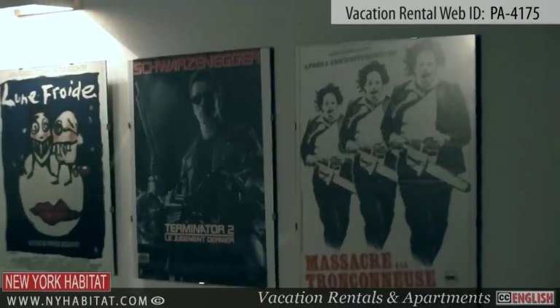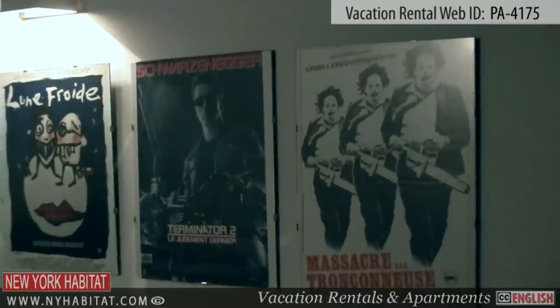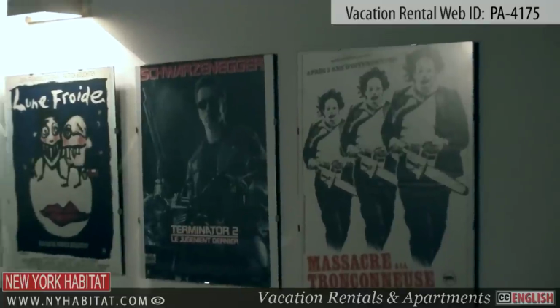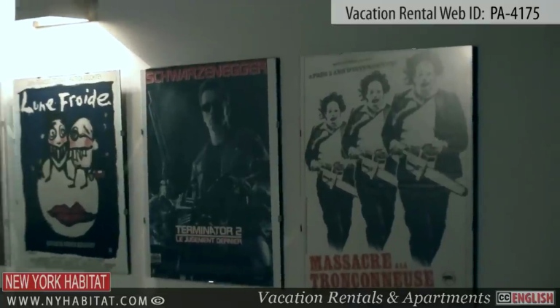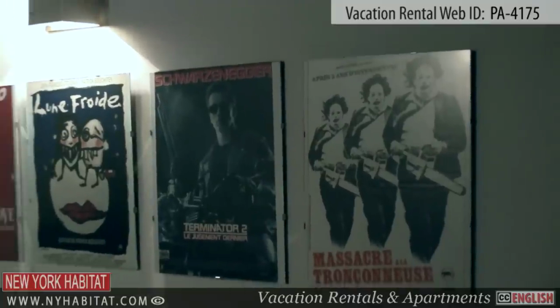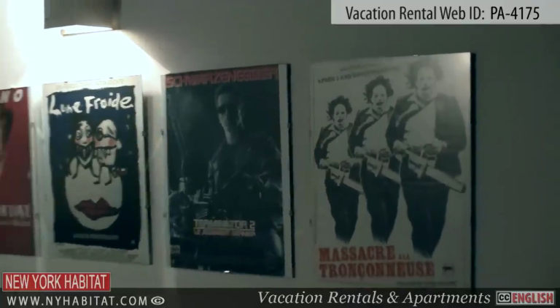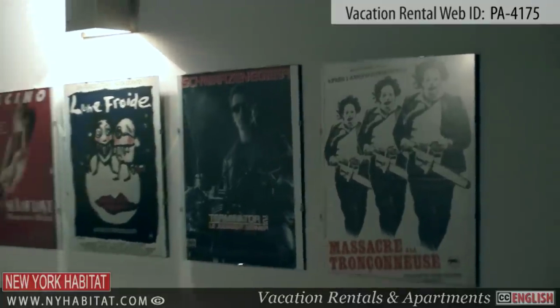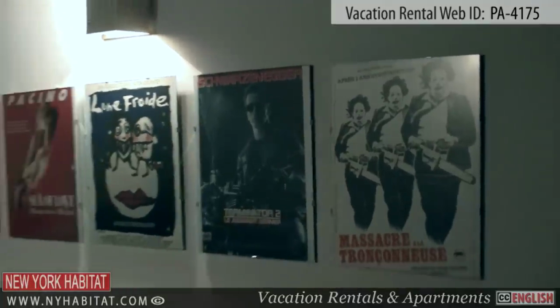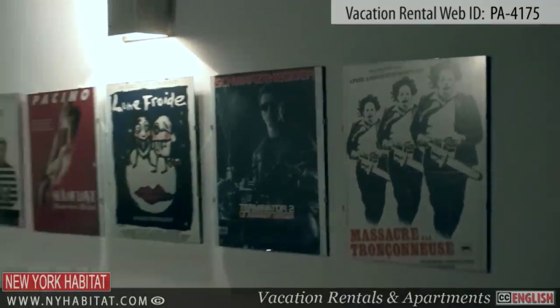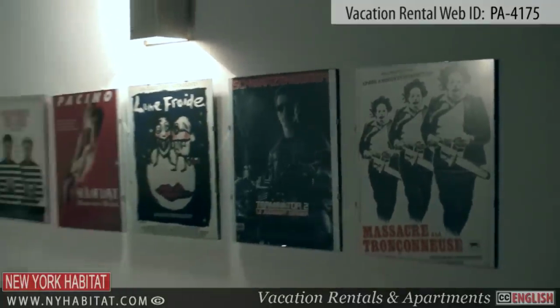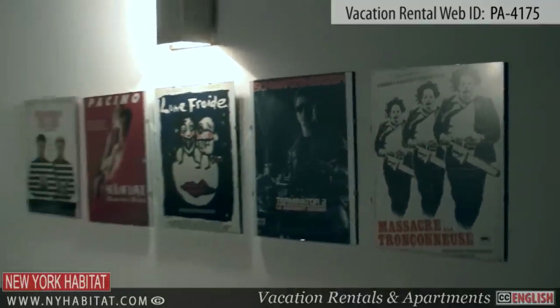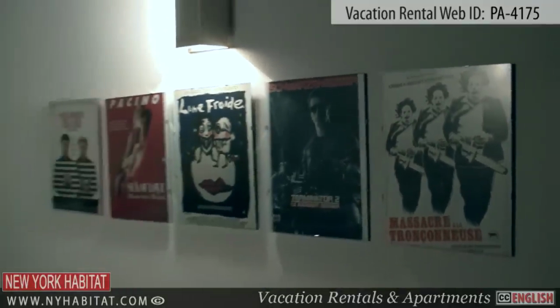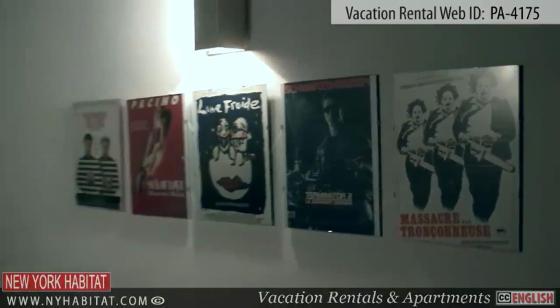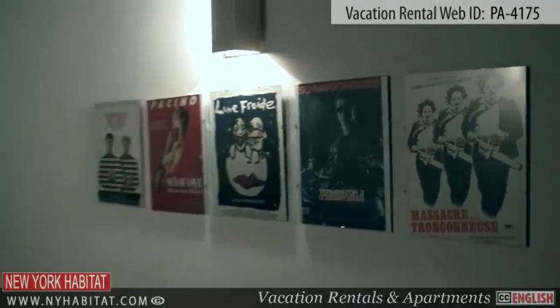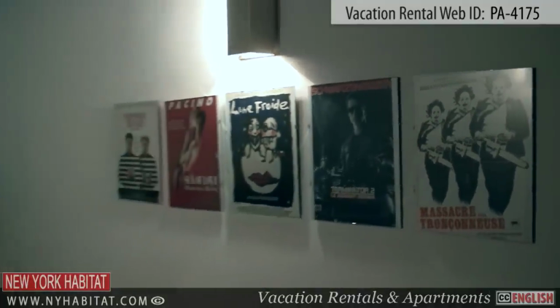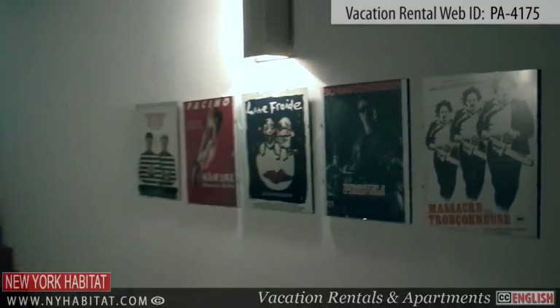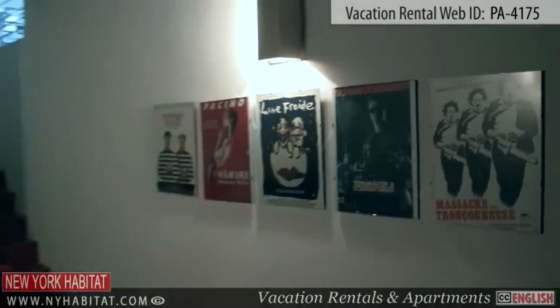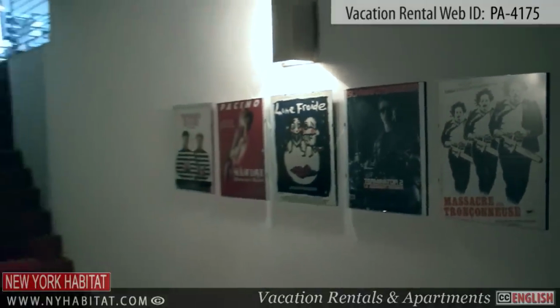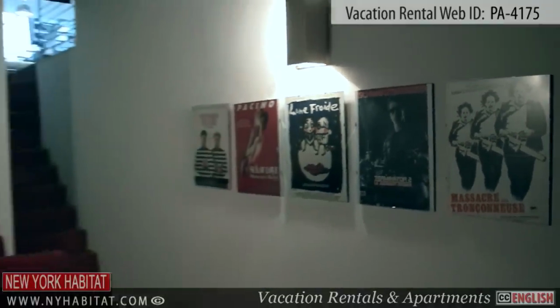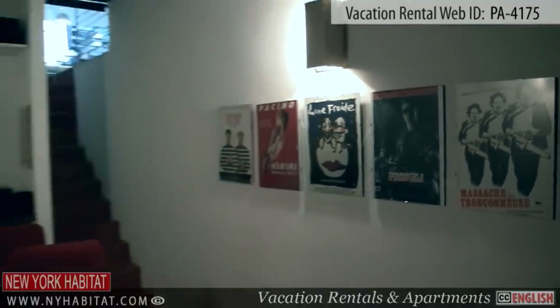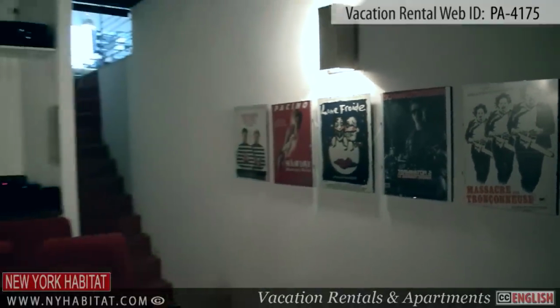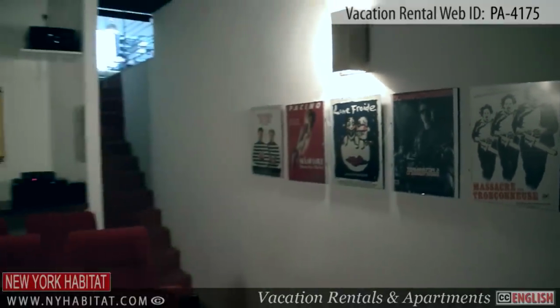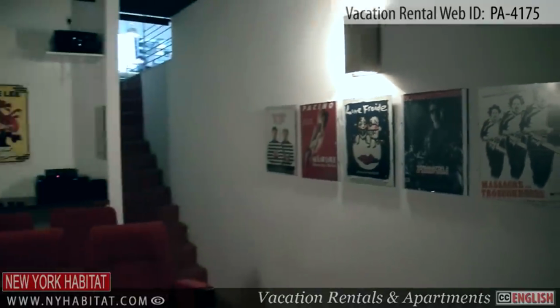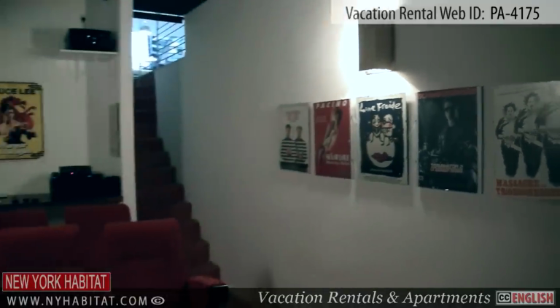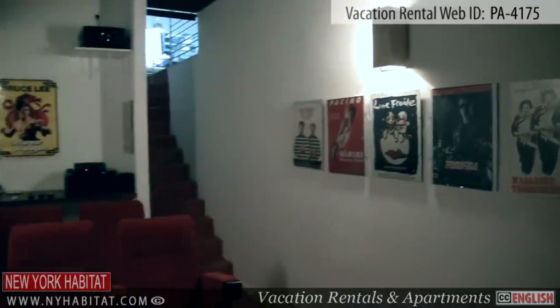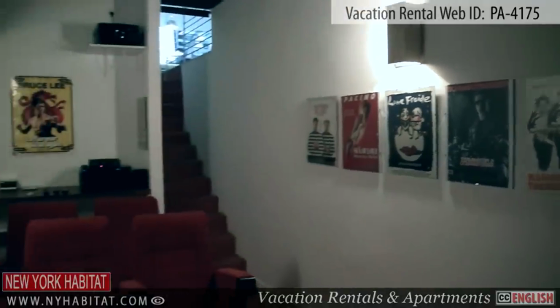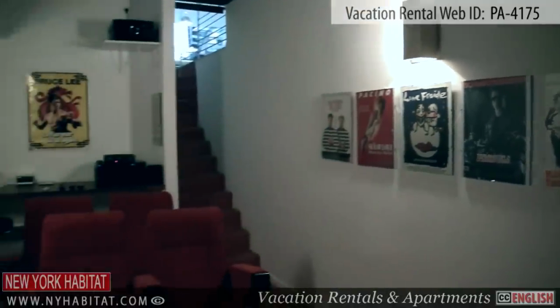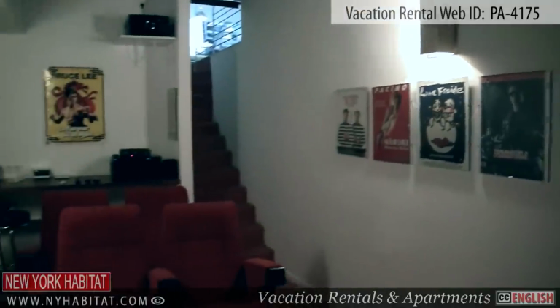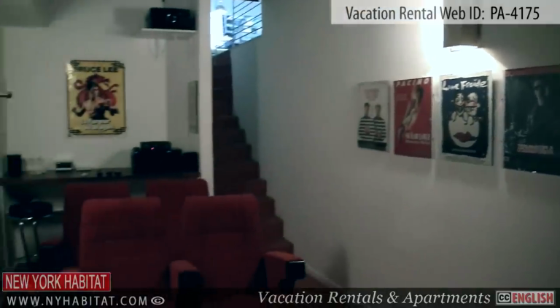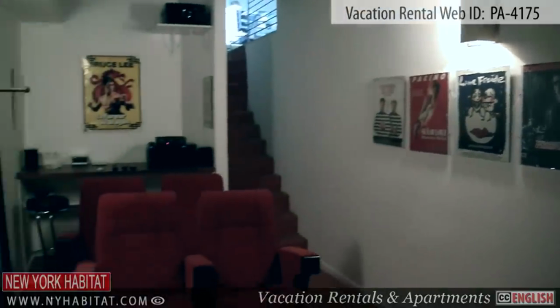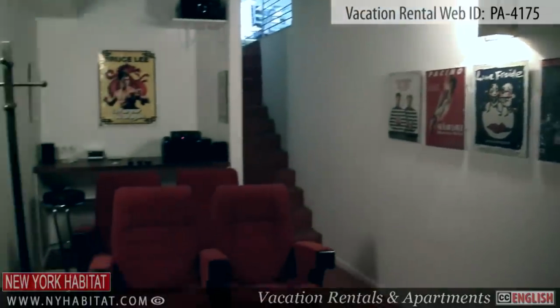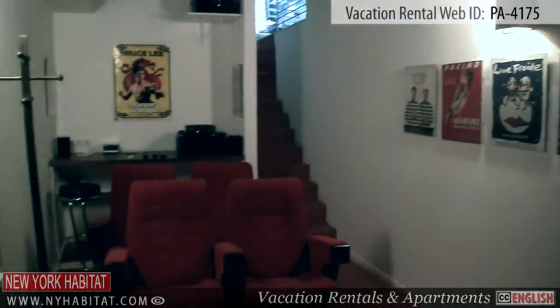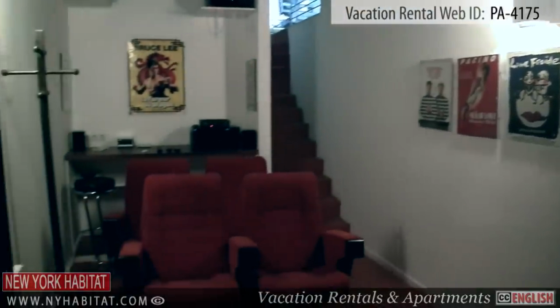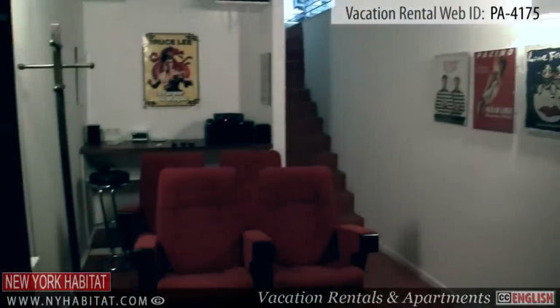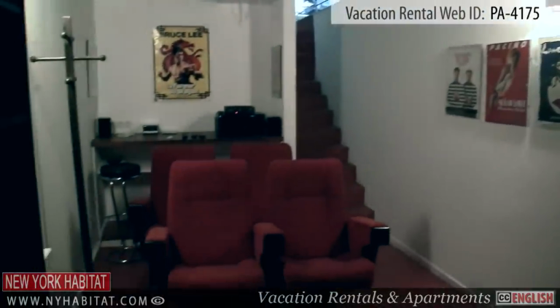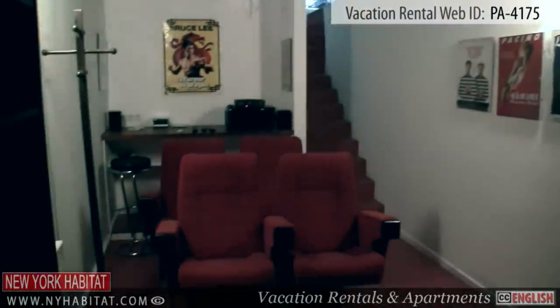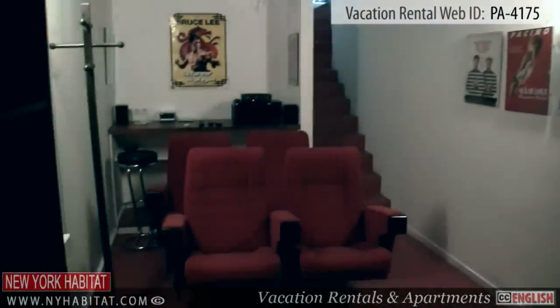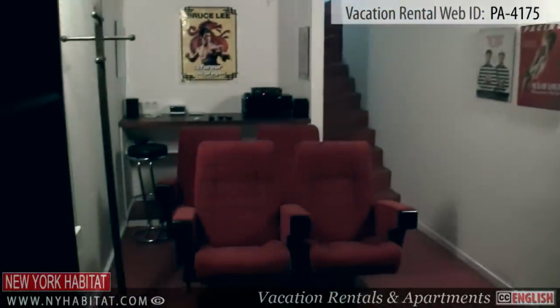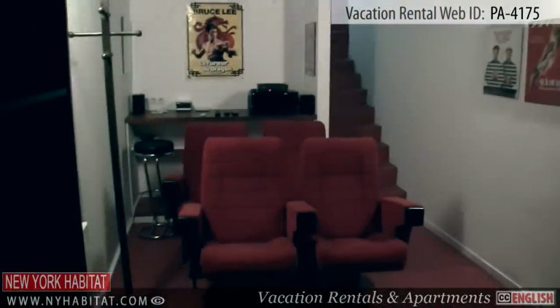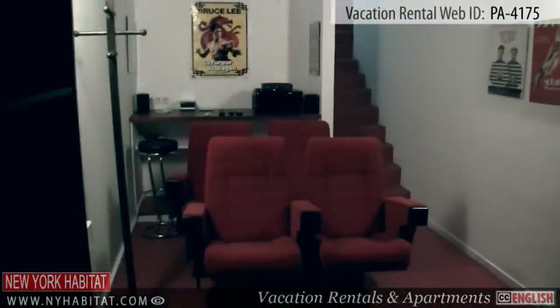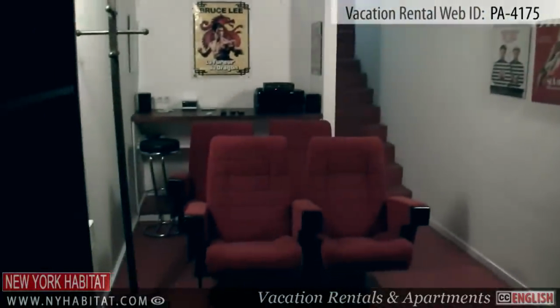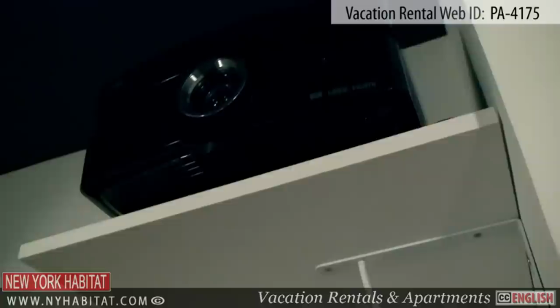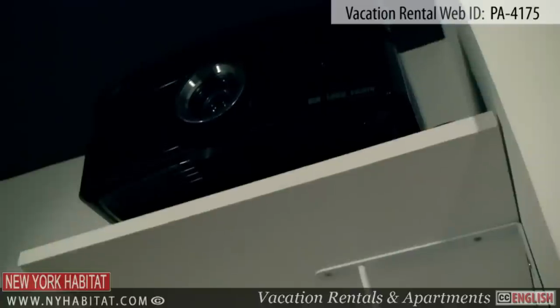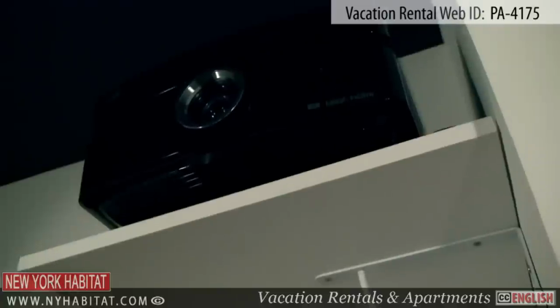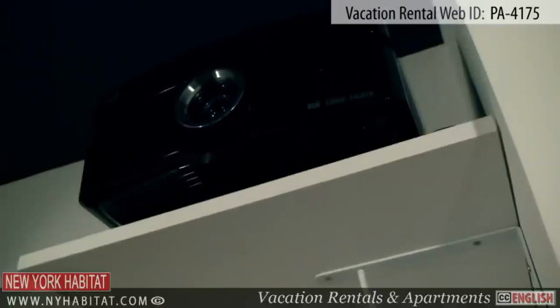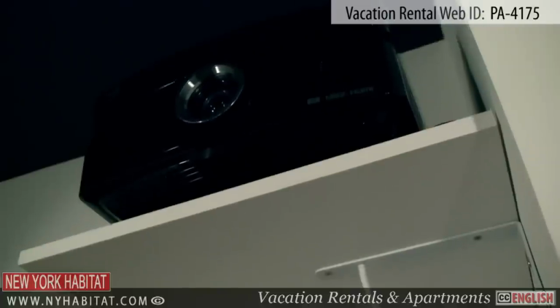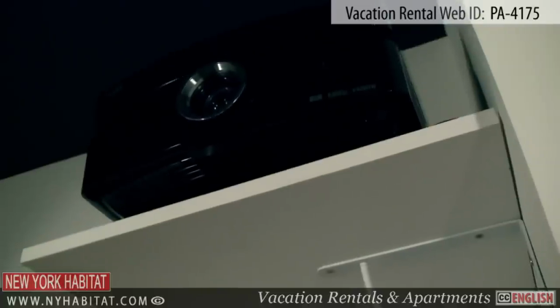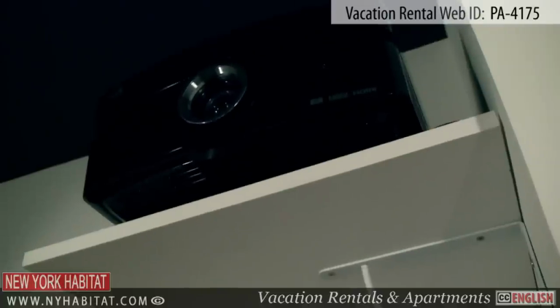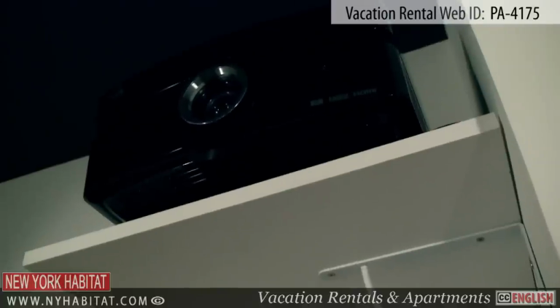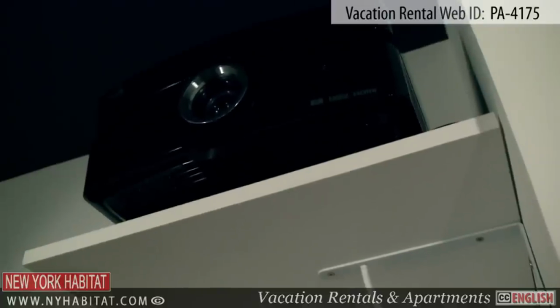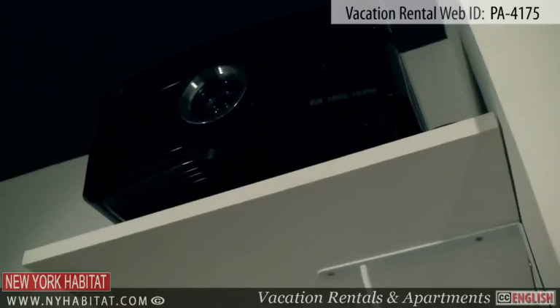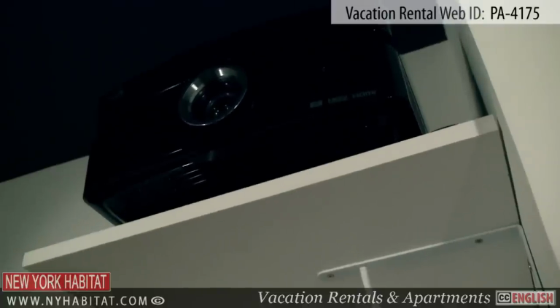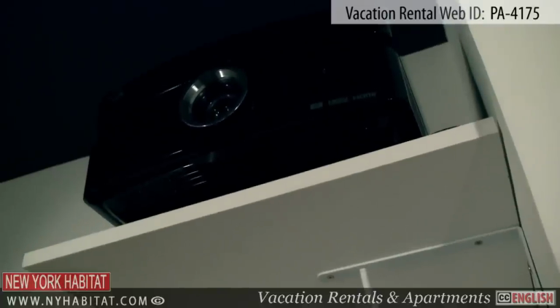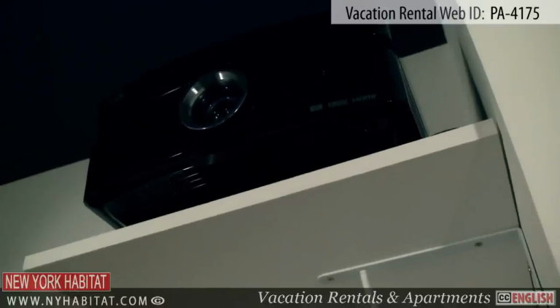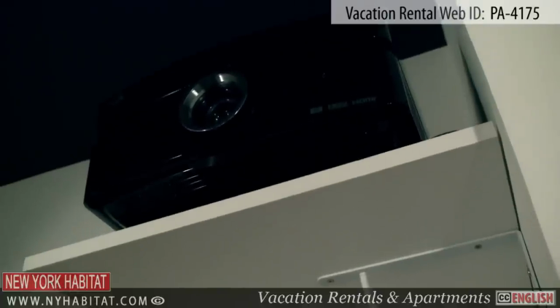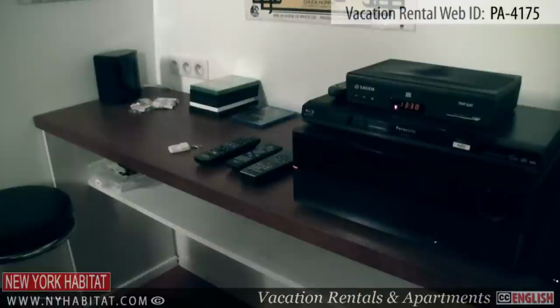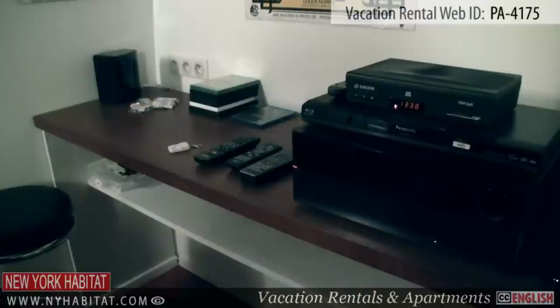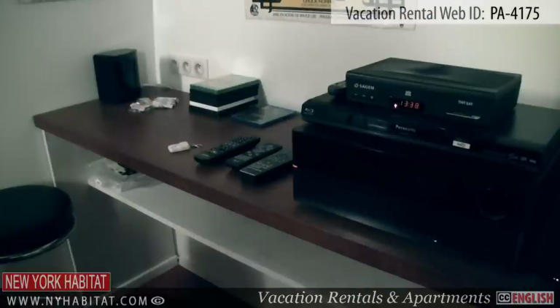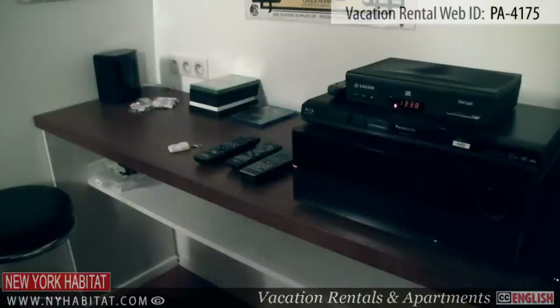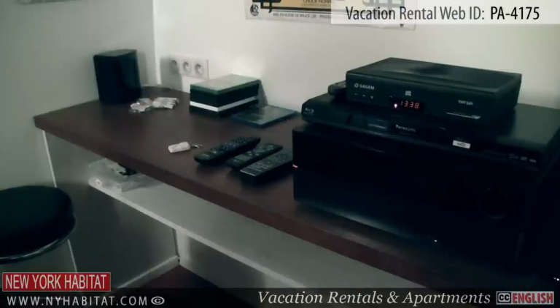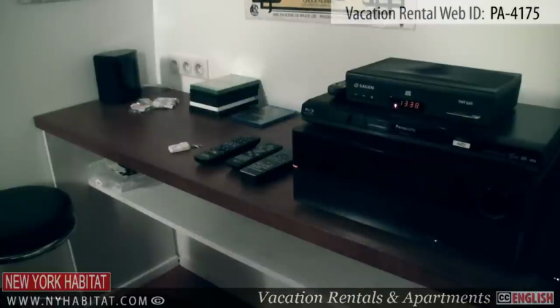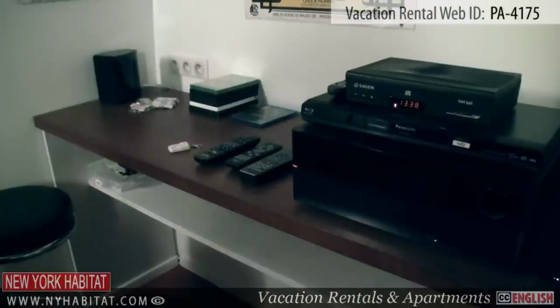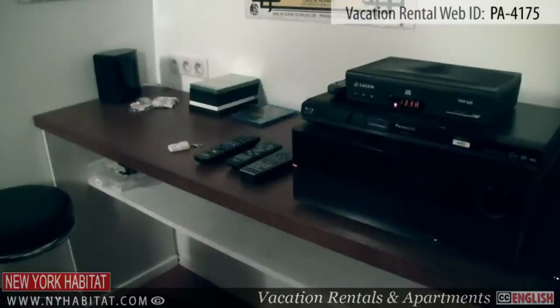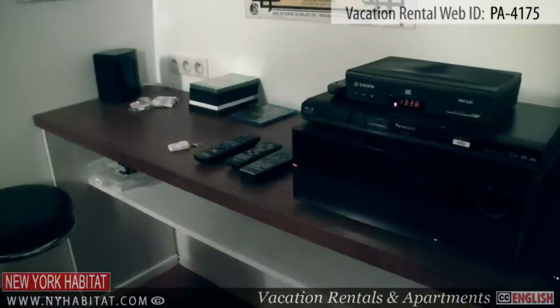One of the best features in this house is found in the basement level — here is where you'll find the home theater room.